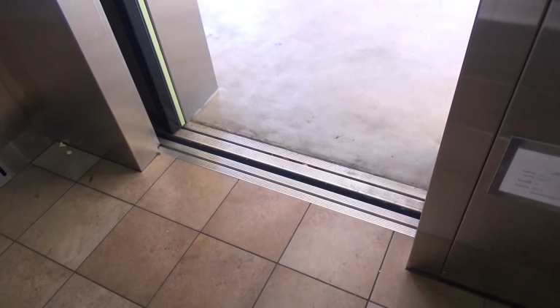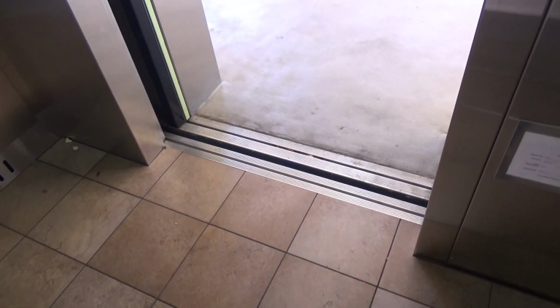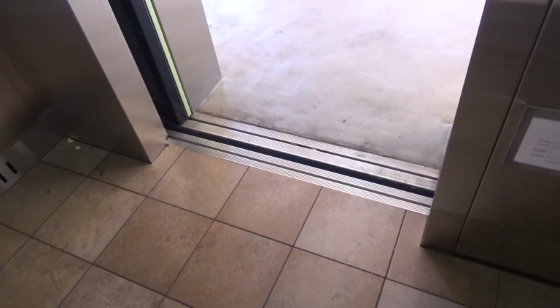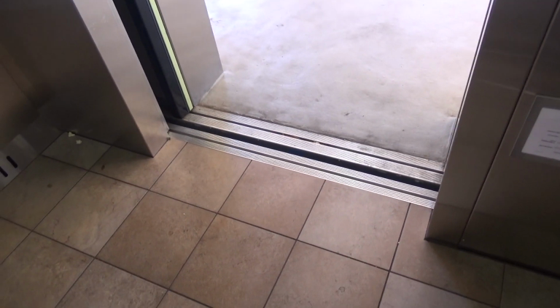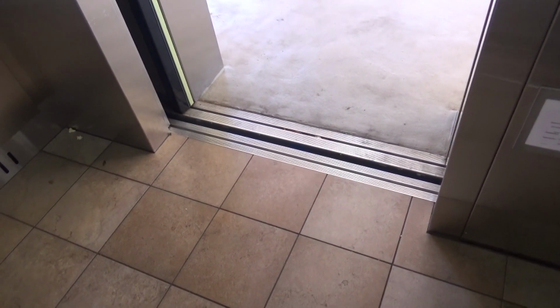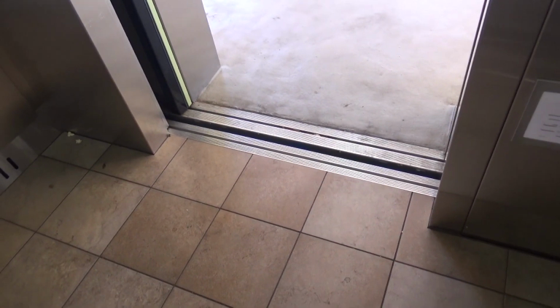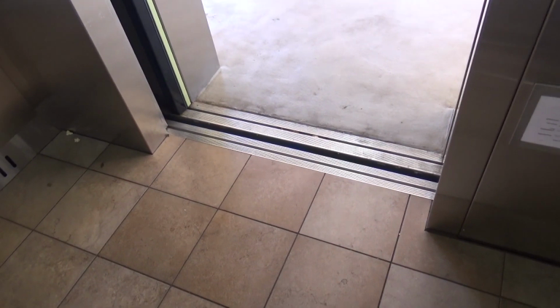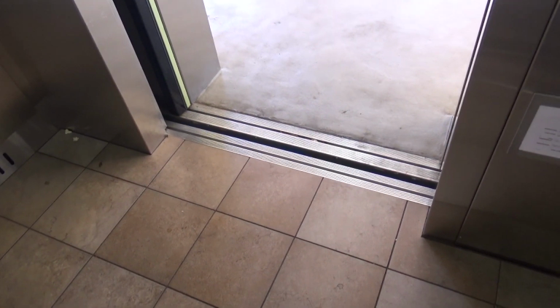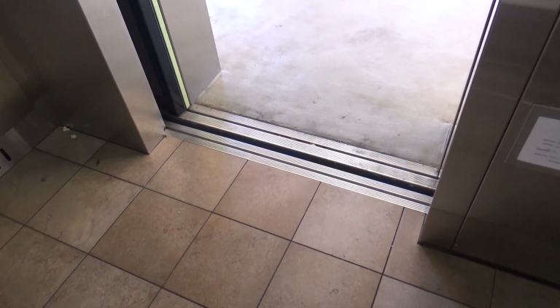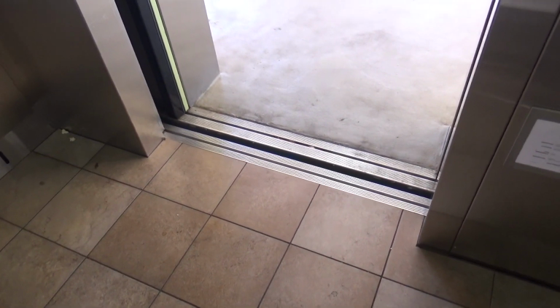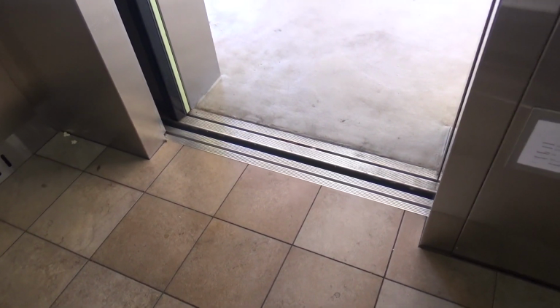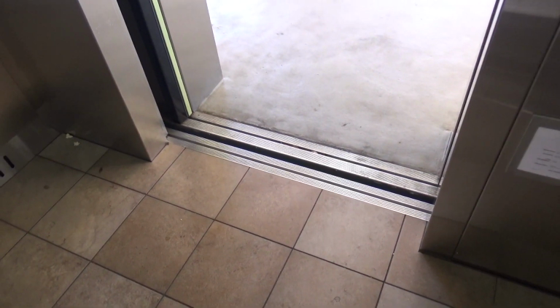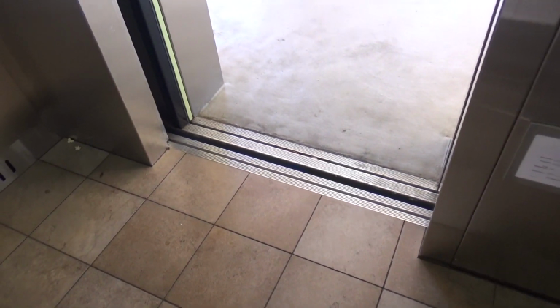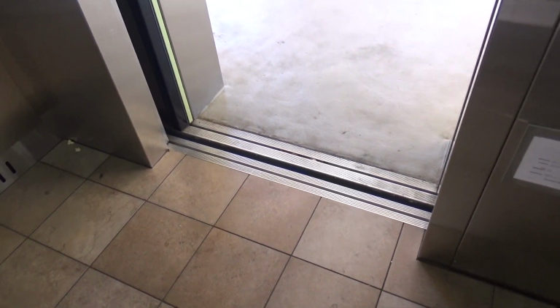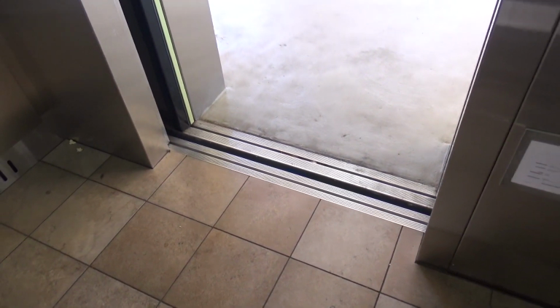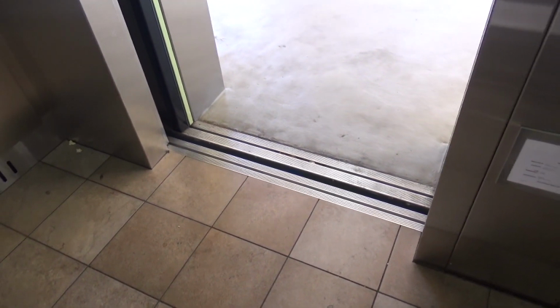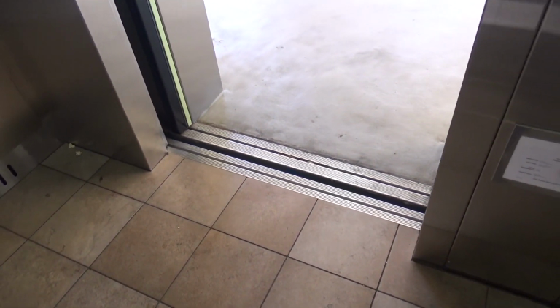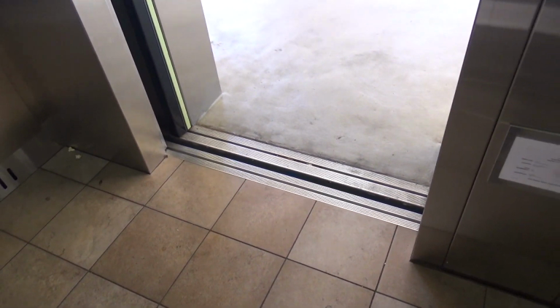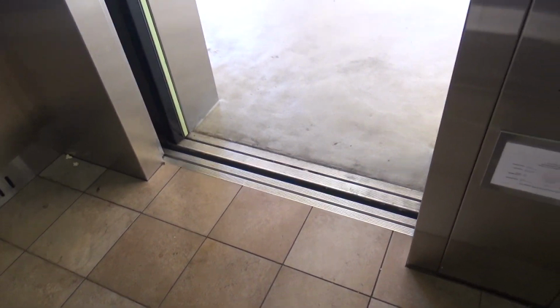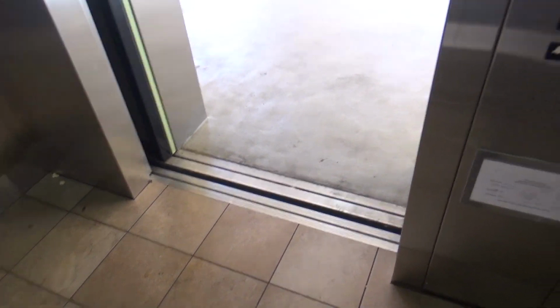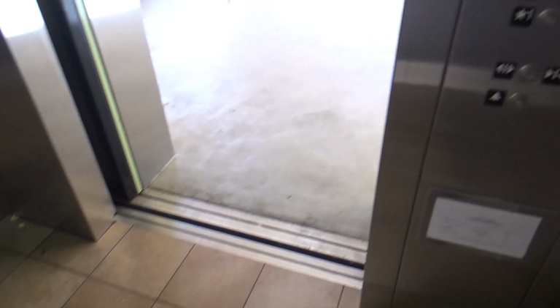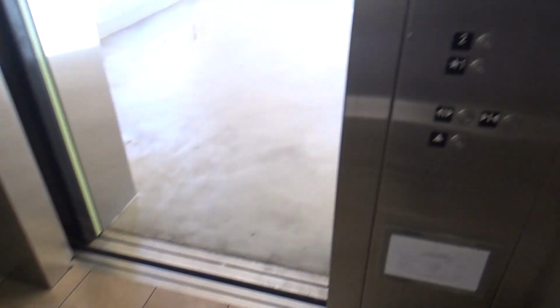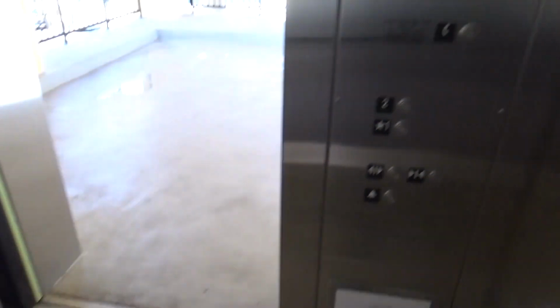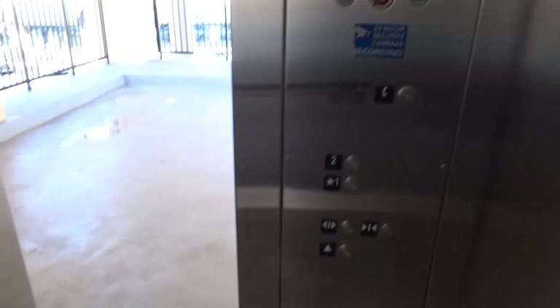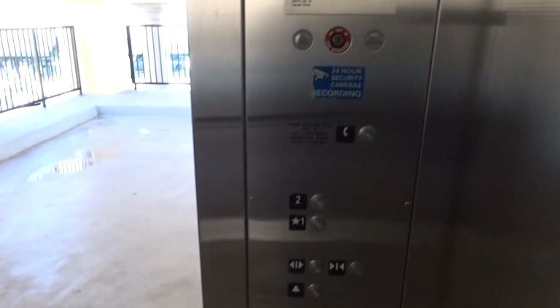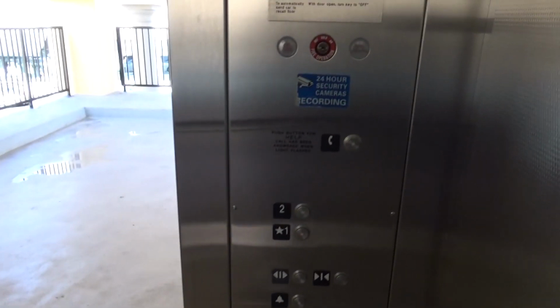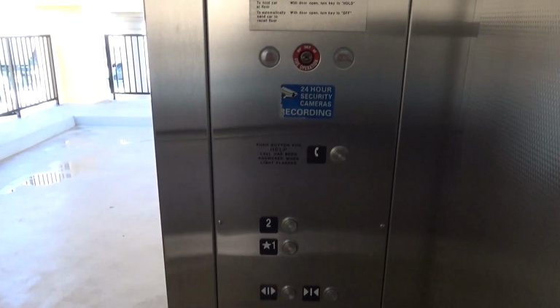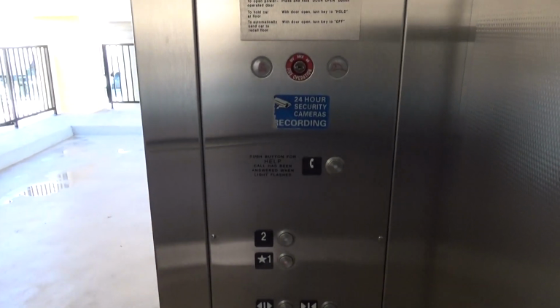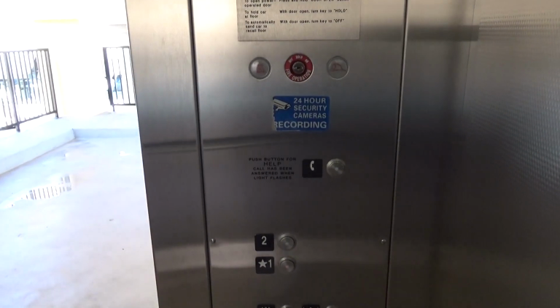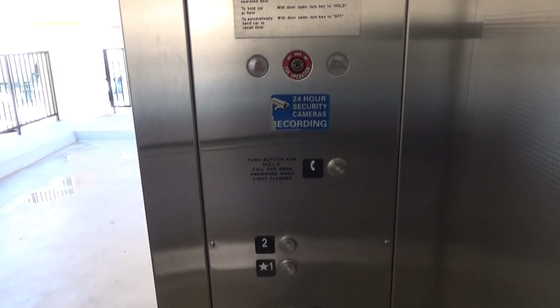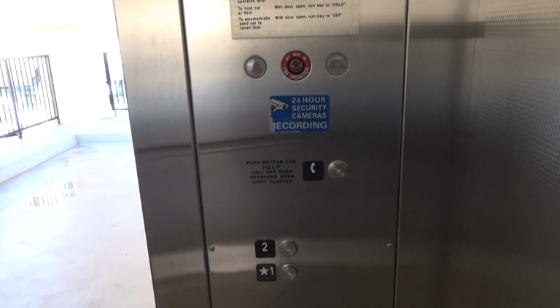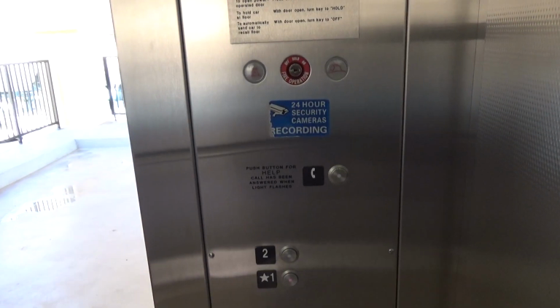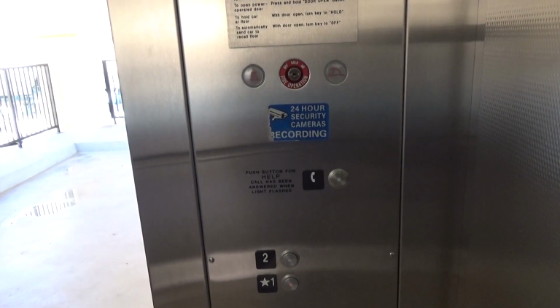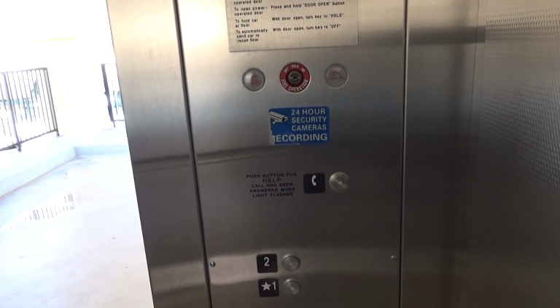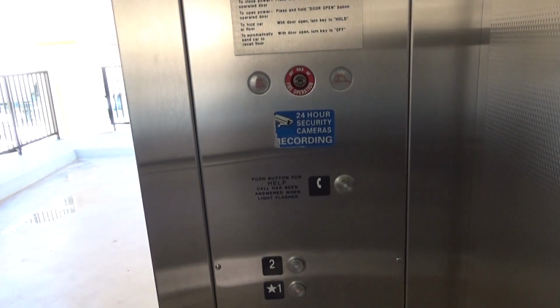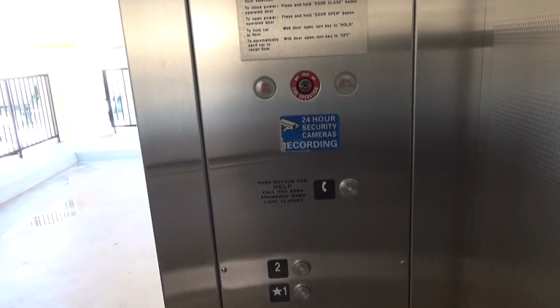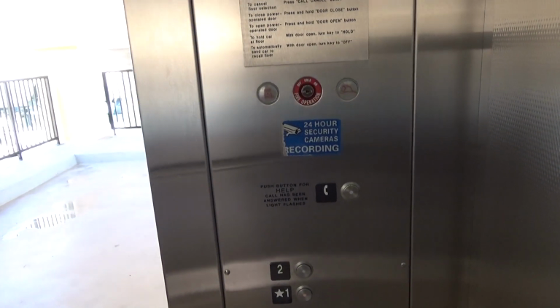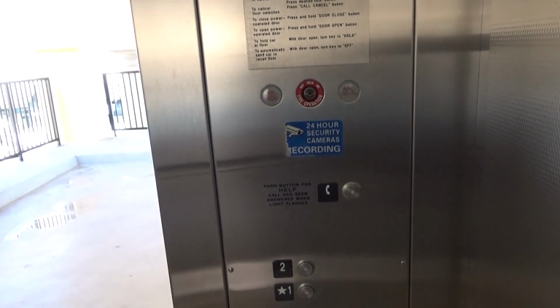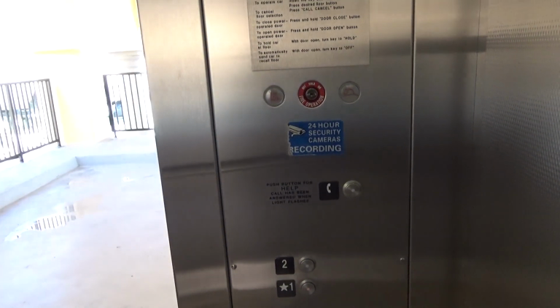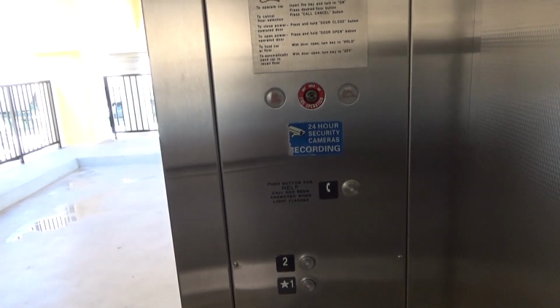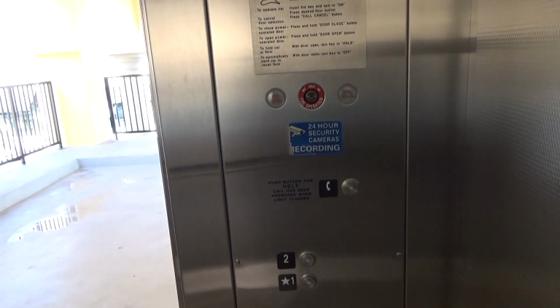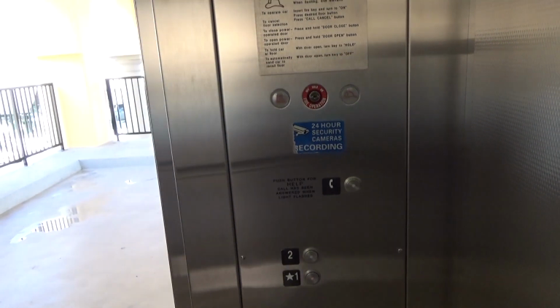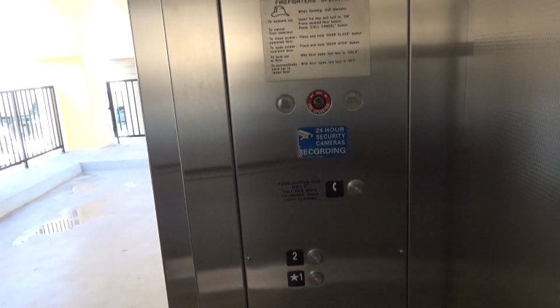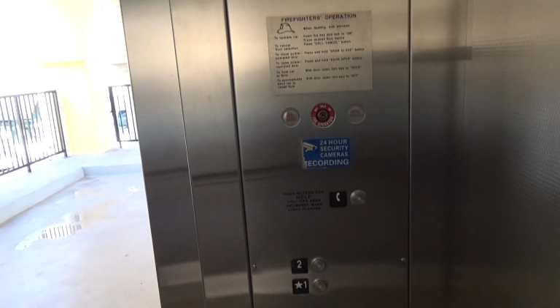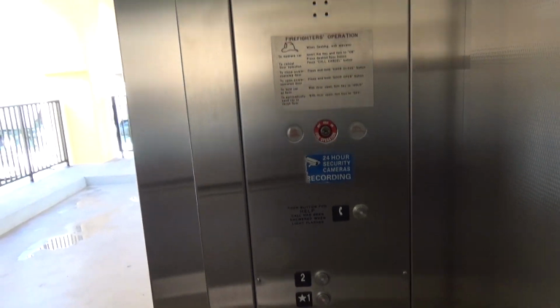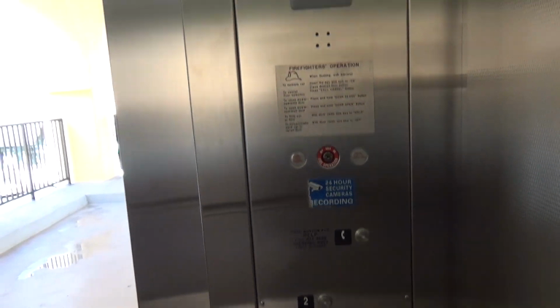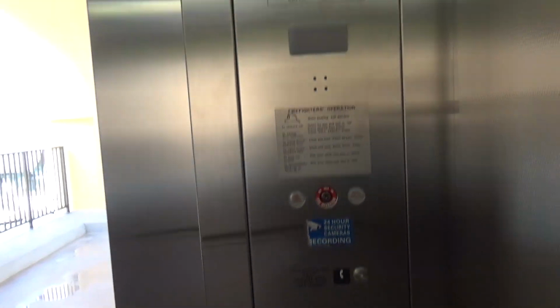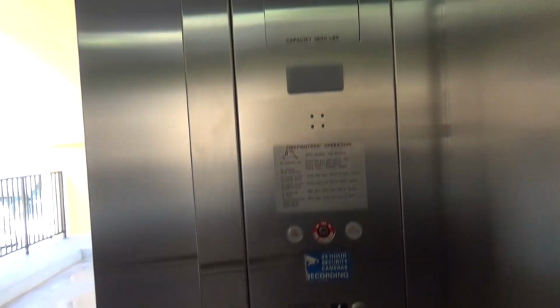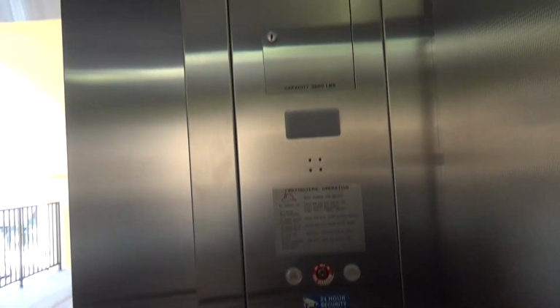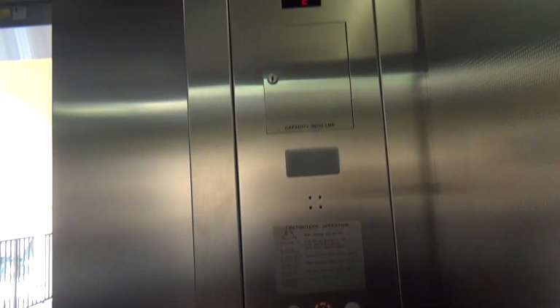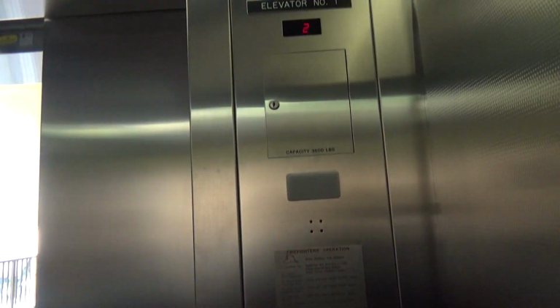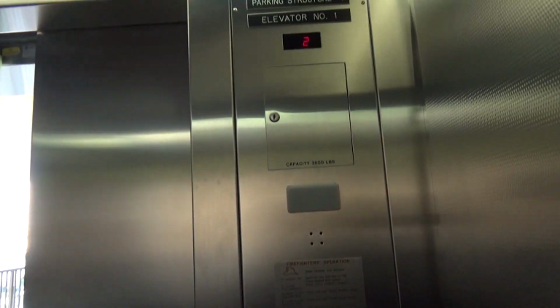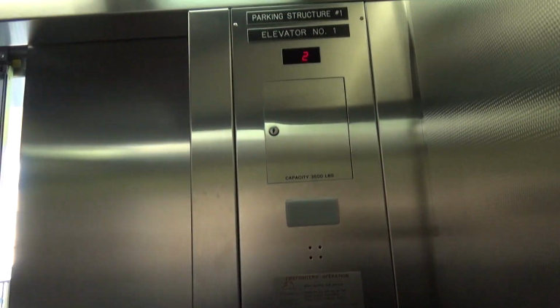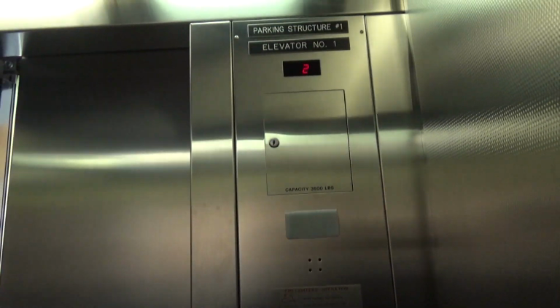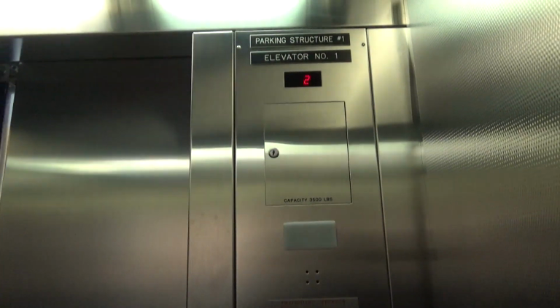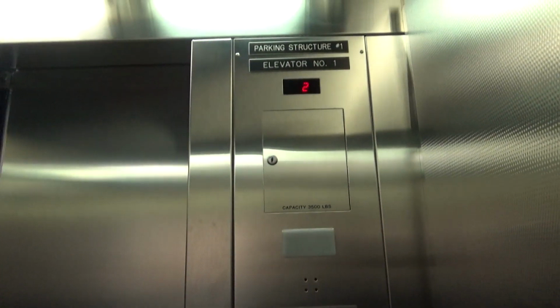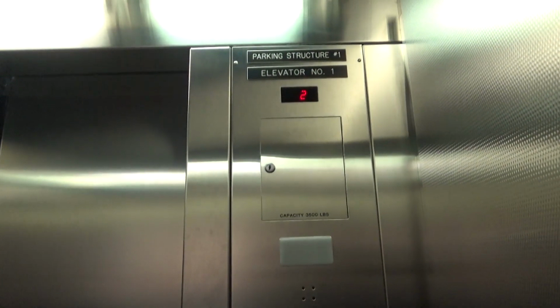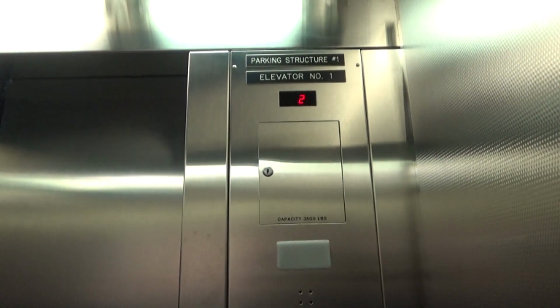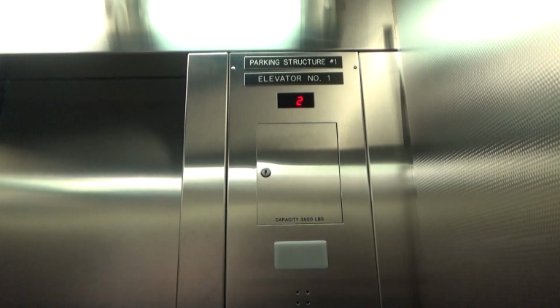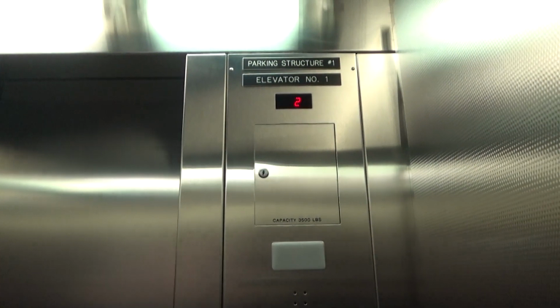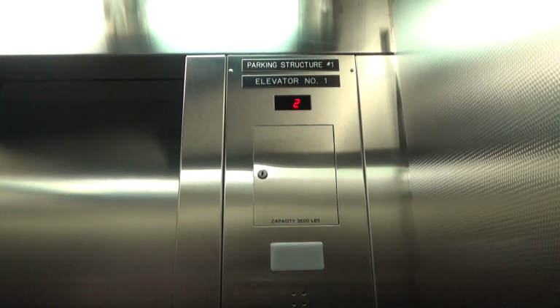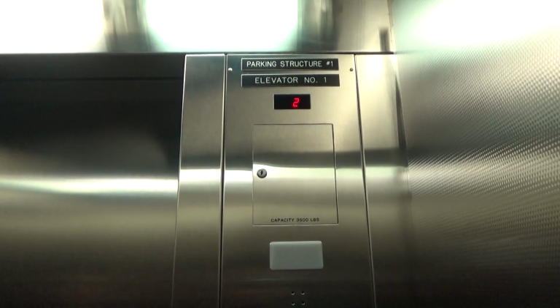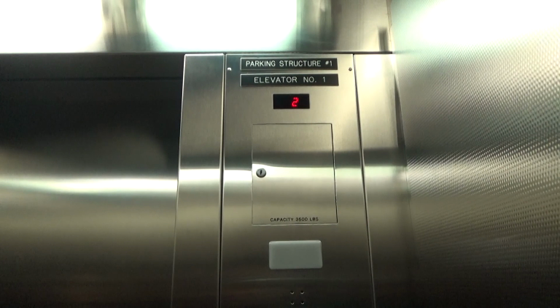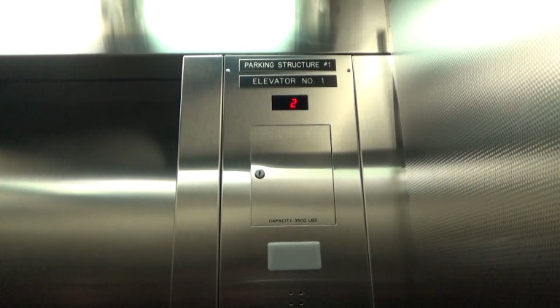No Schindler logo on the door track. 24-hour security cameras recording. Scary. Wow, I'm so scared.